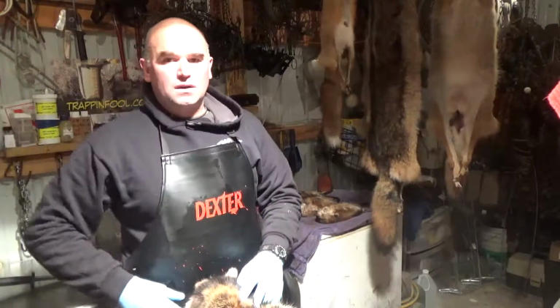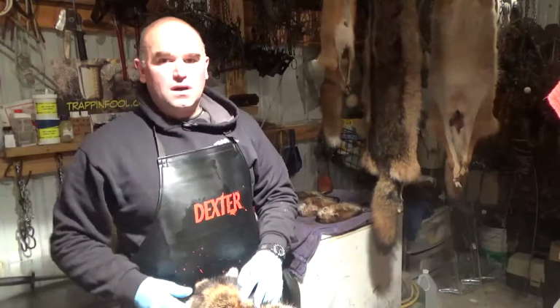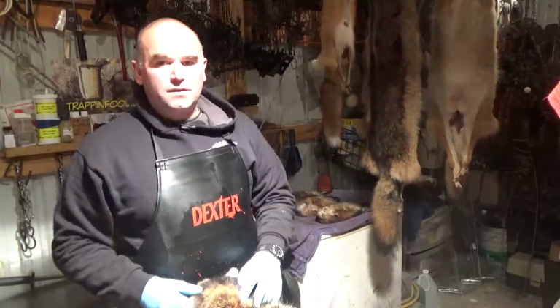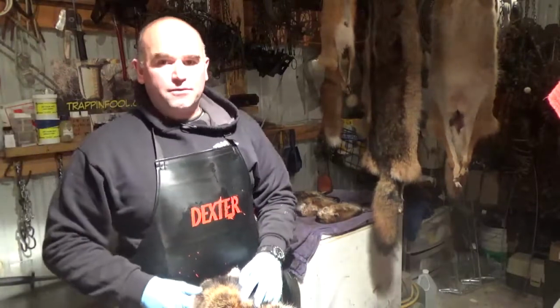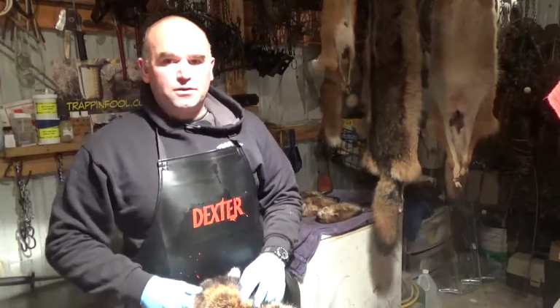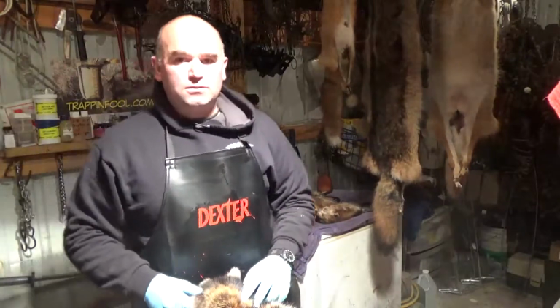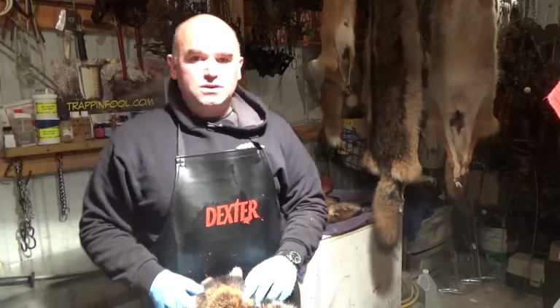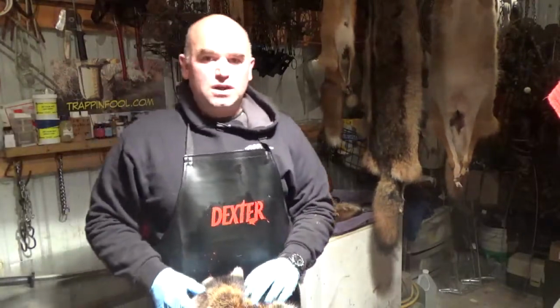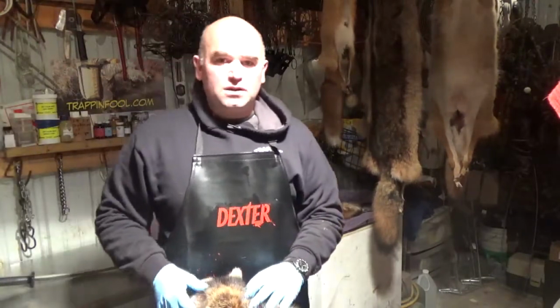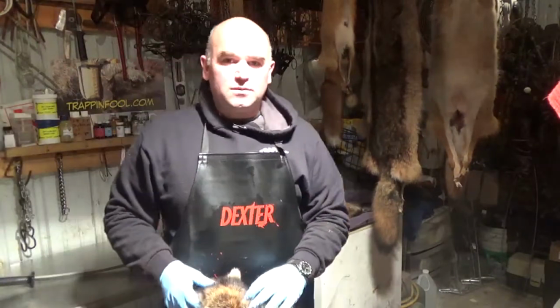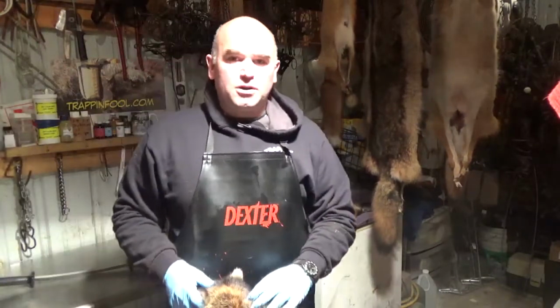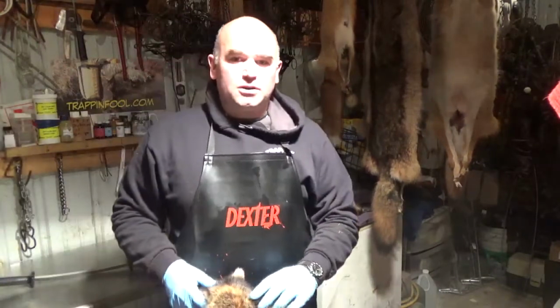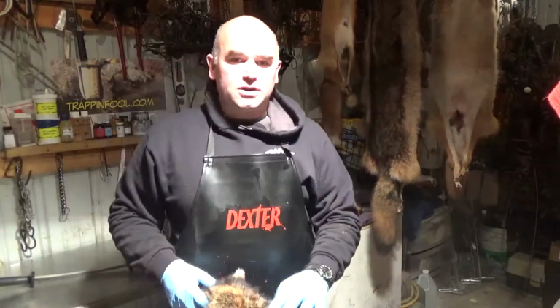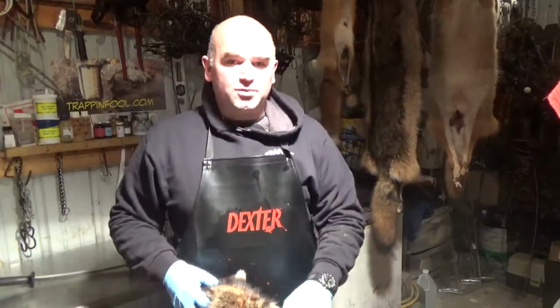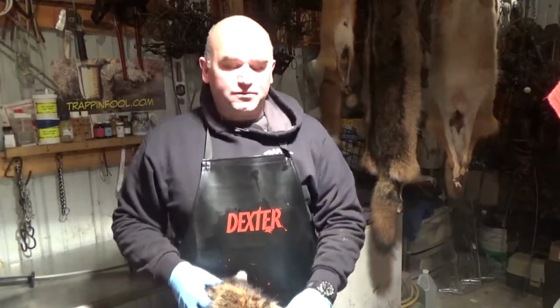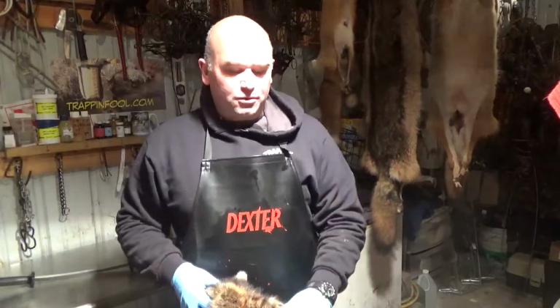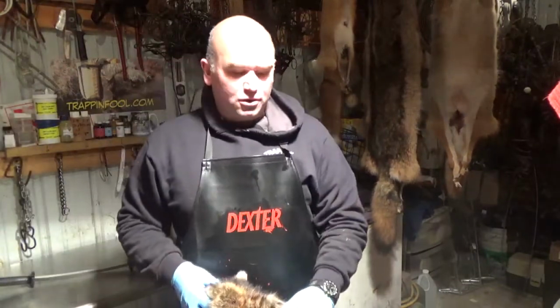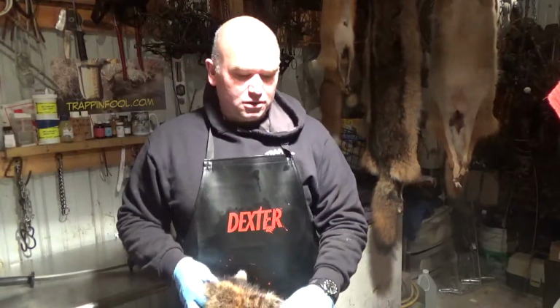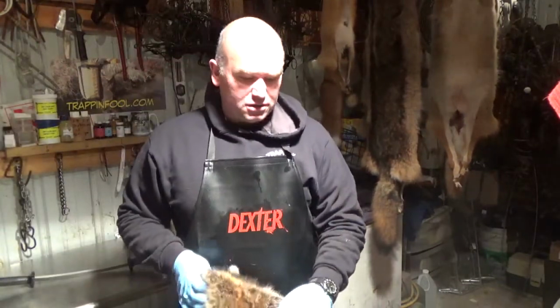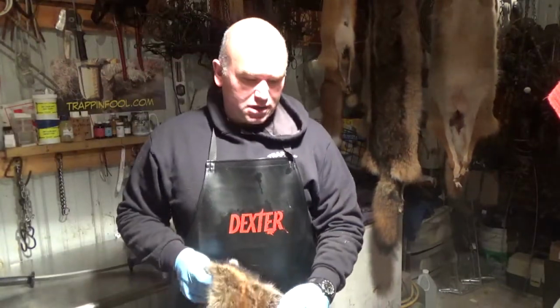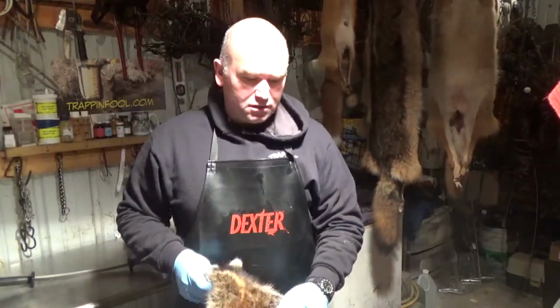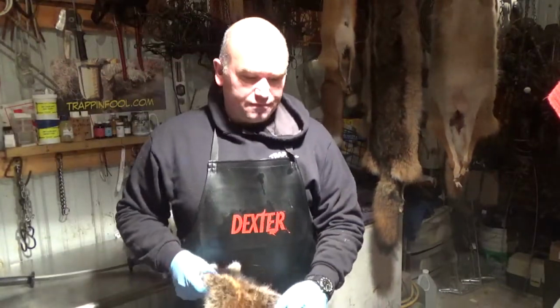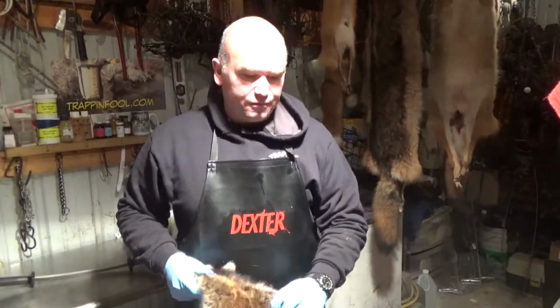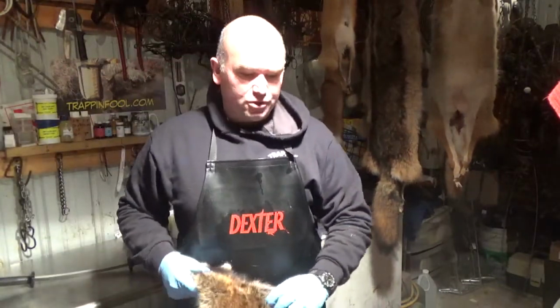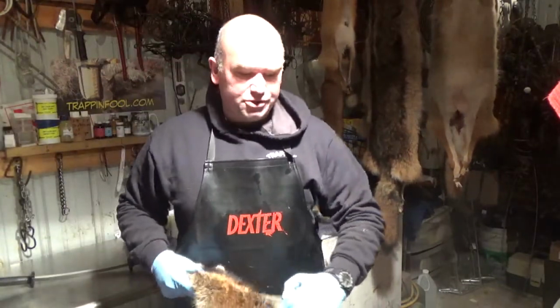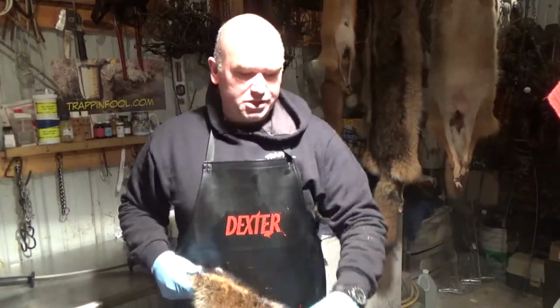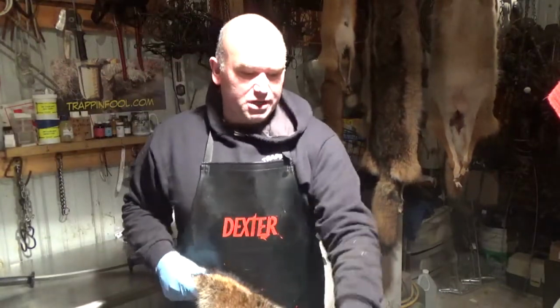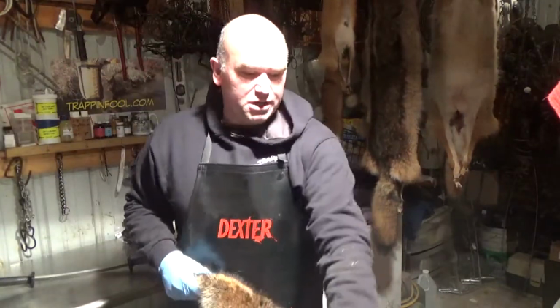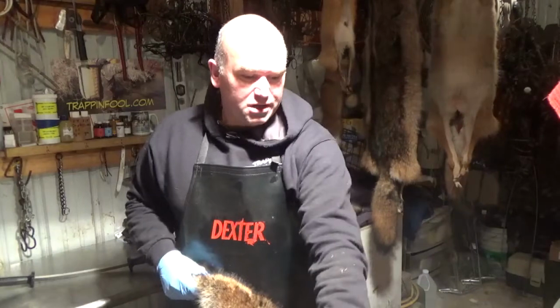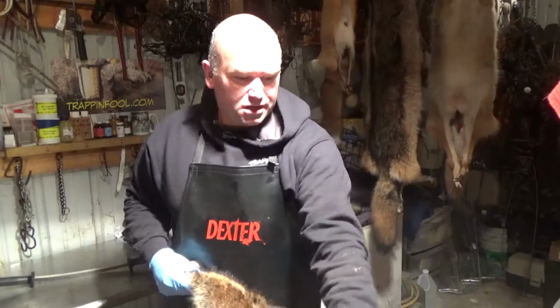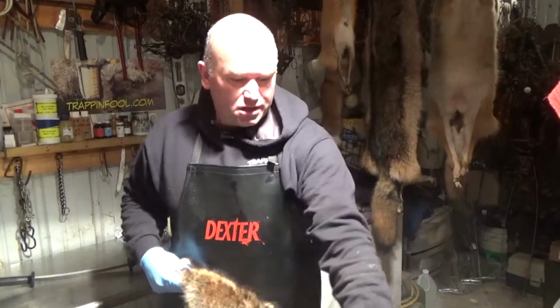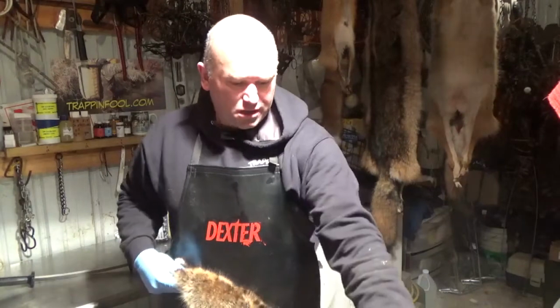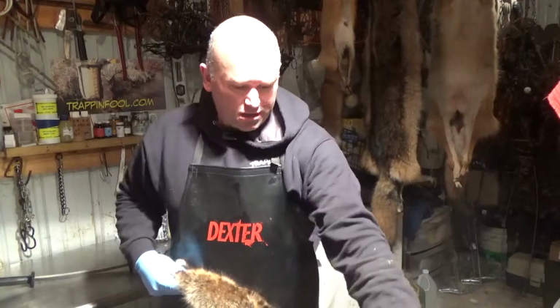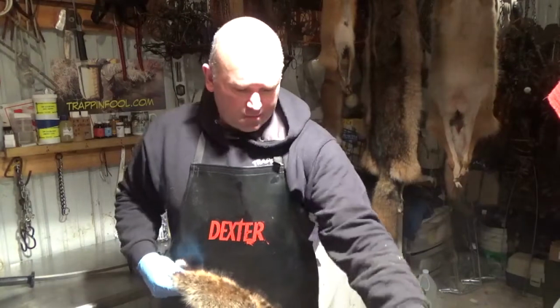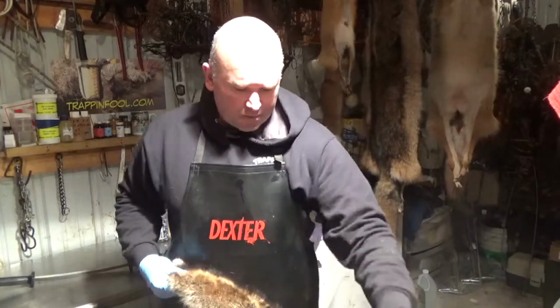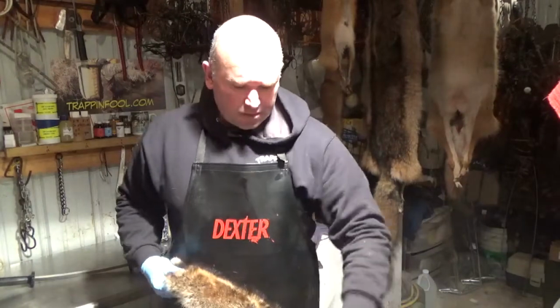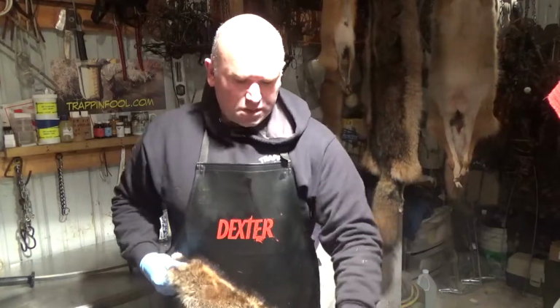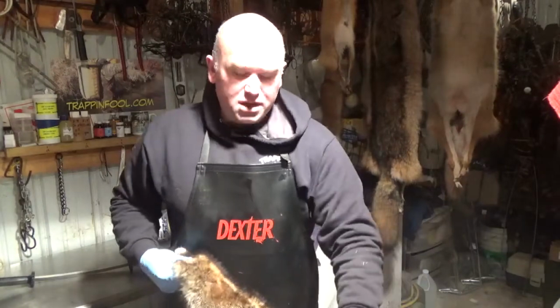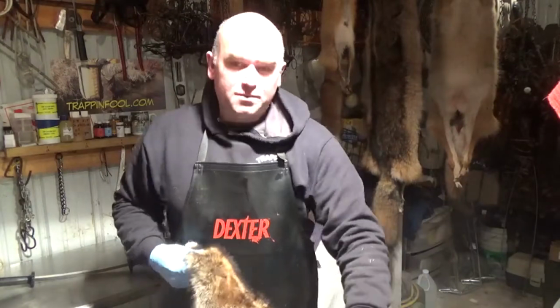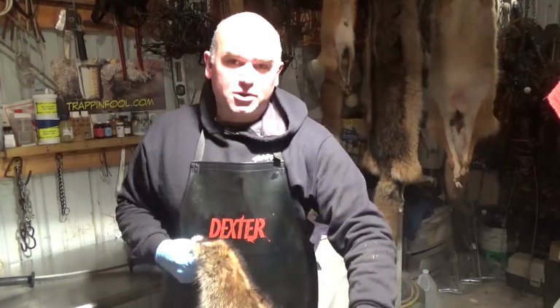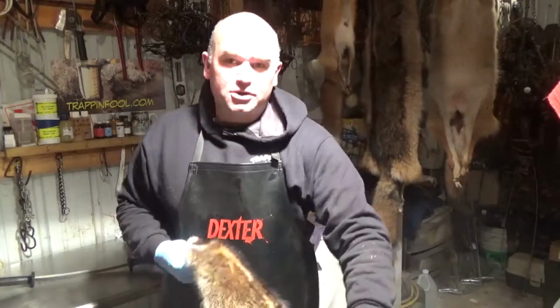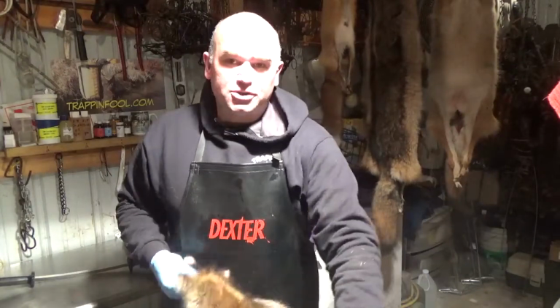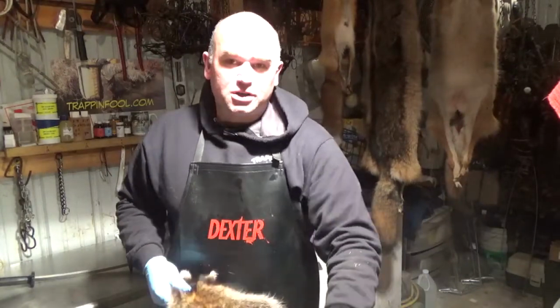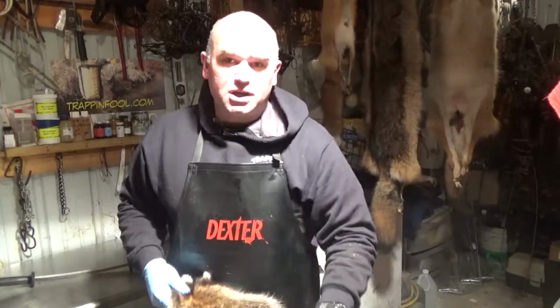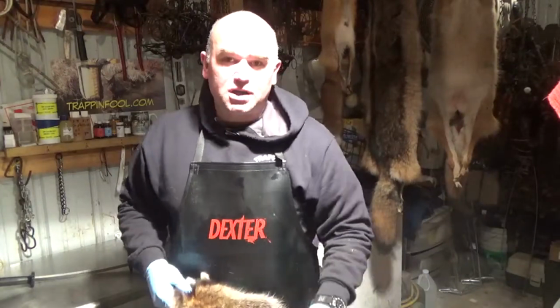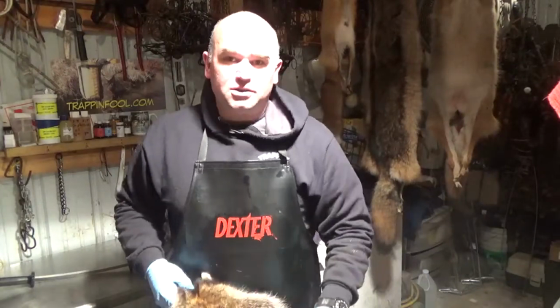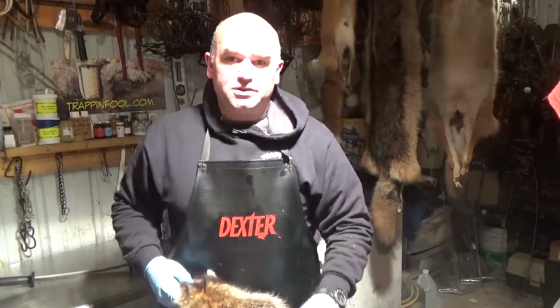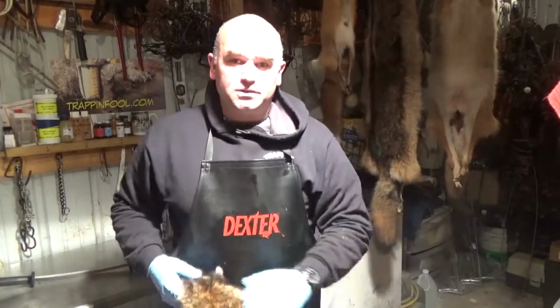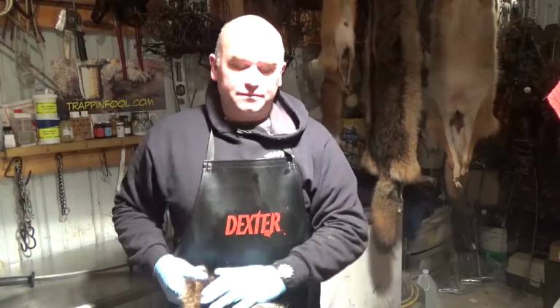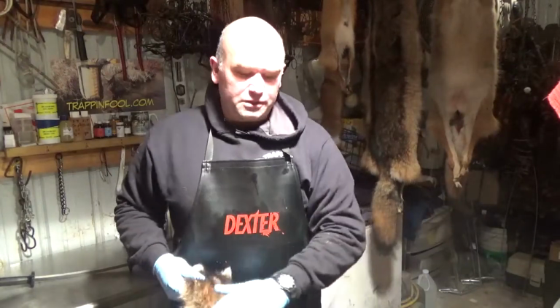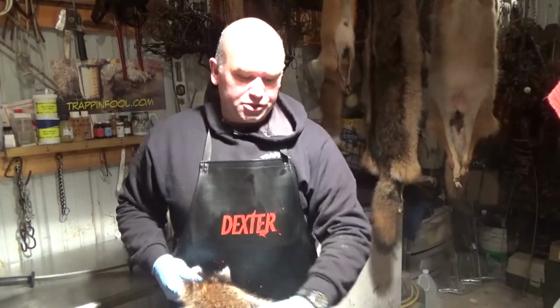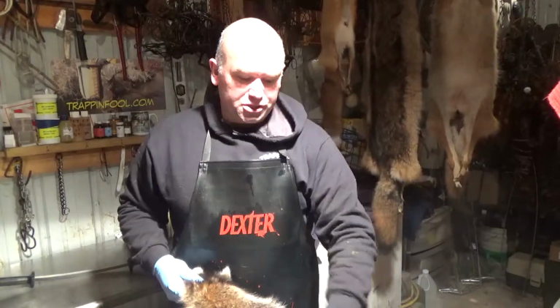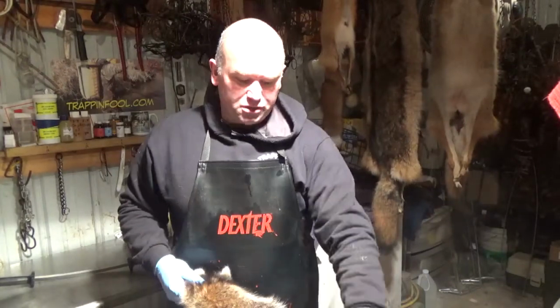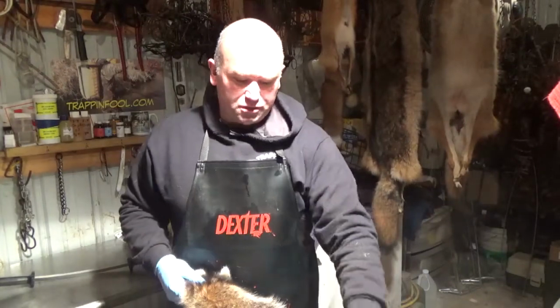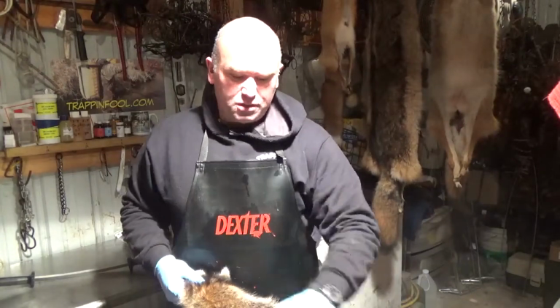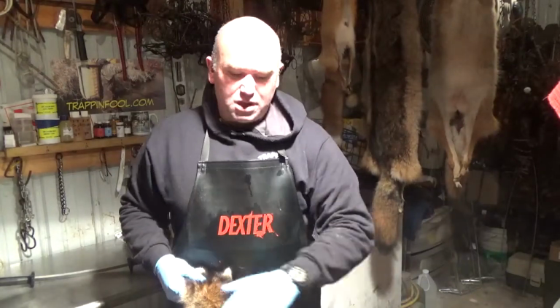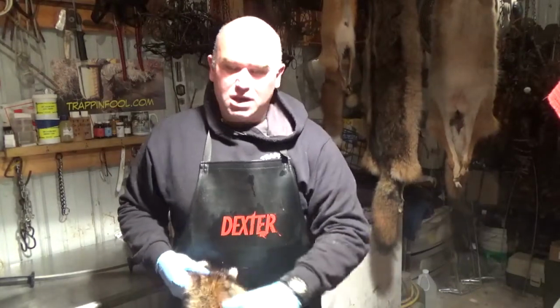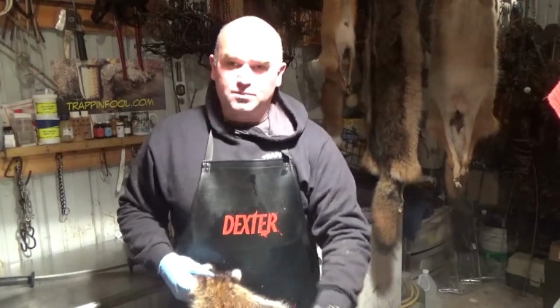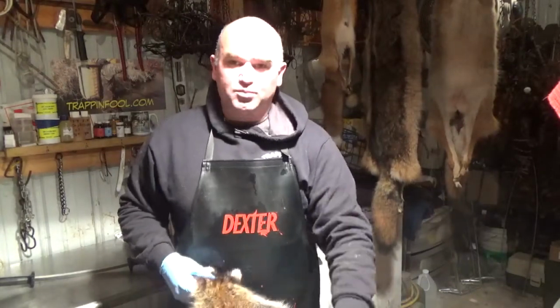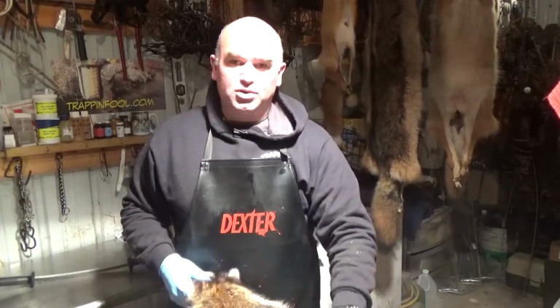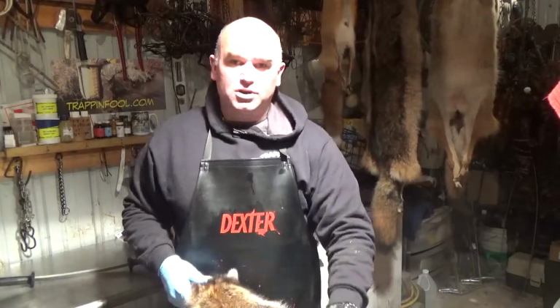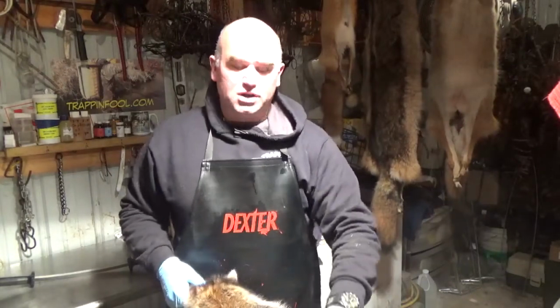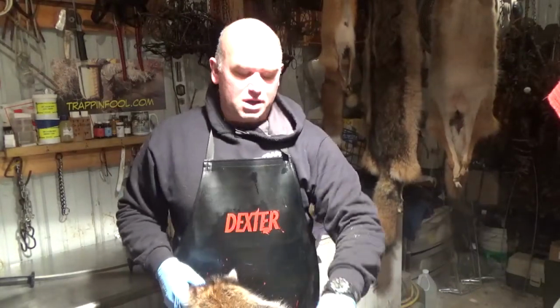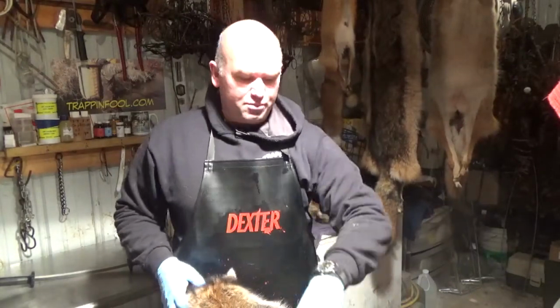Howdy folks, Cal Dittmar, Trappin' Fool, out in the fur shed. Today I'm going to show you how to flush a coon and put it up.